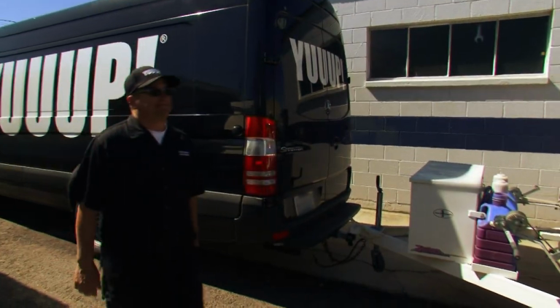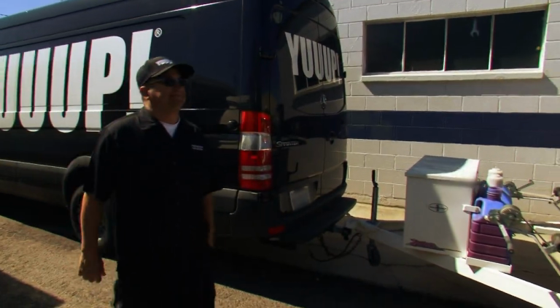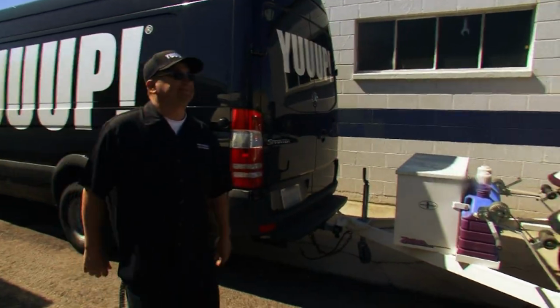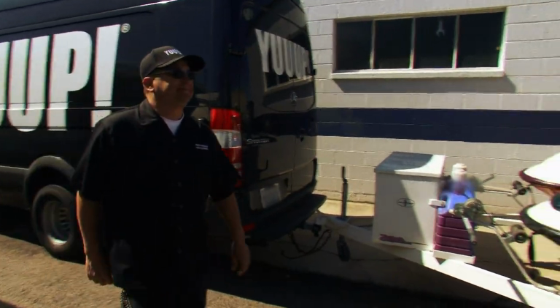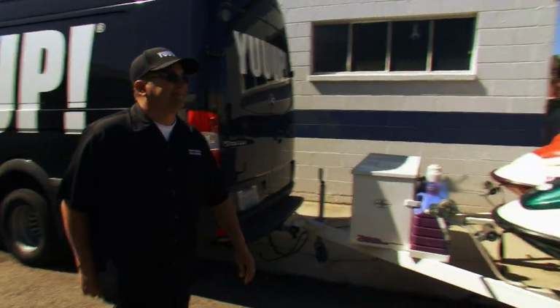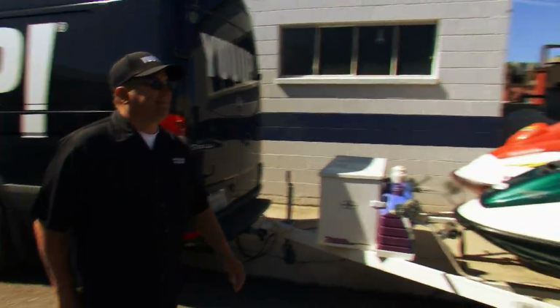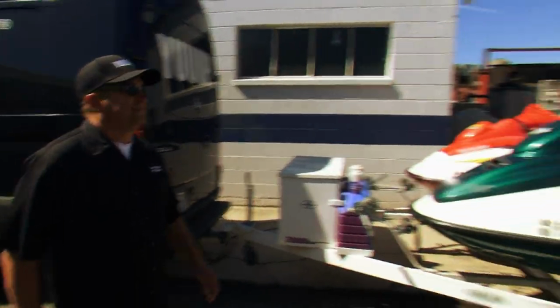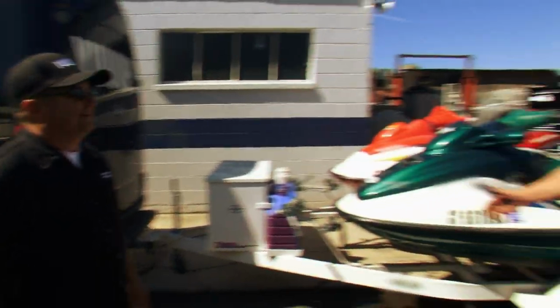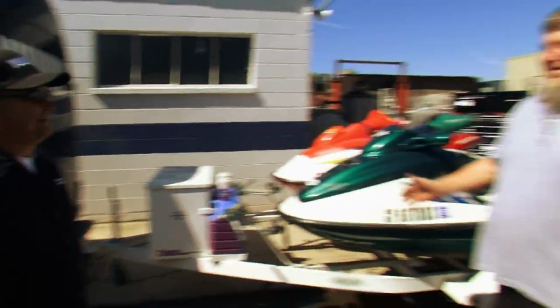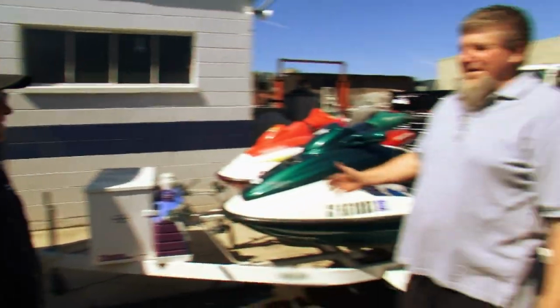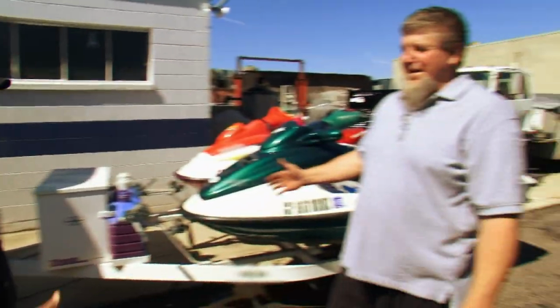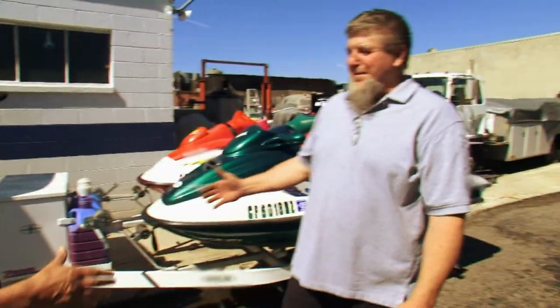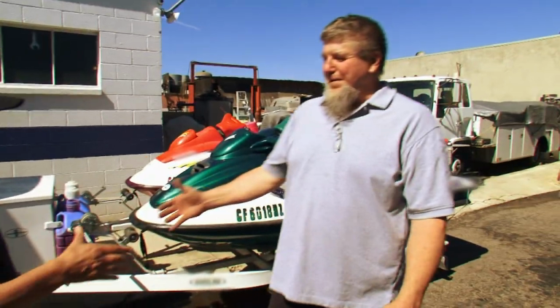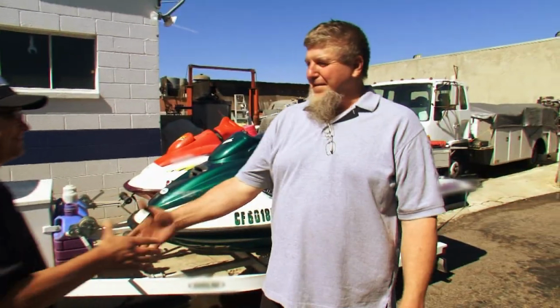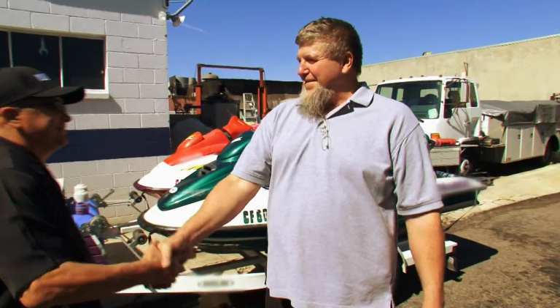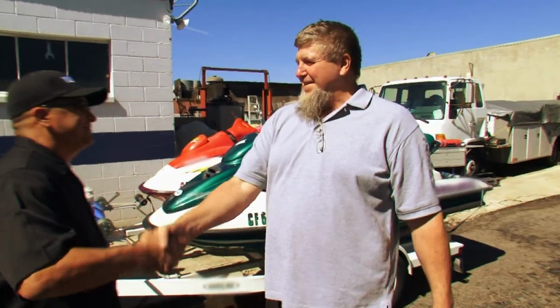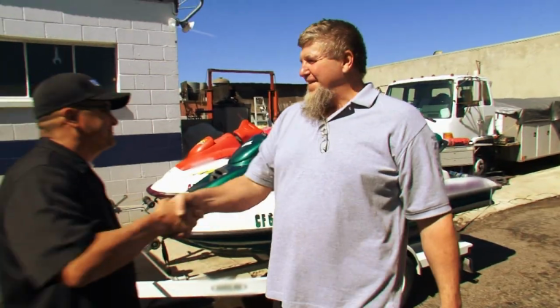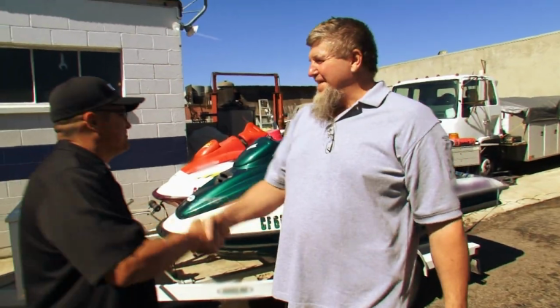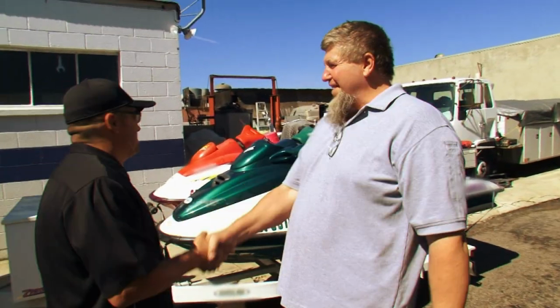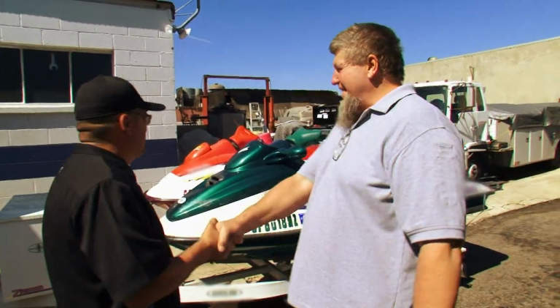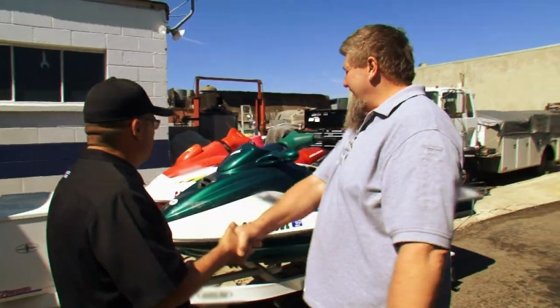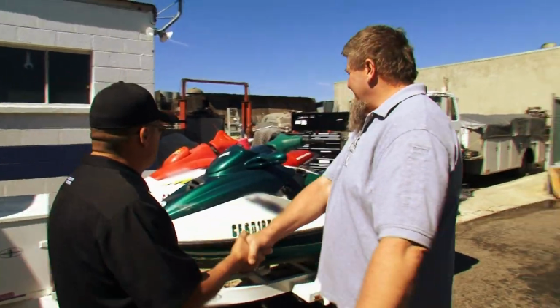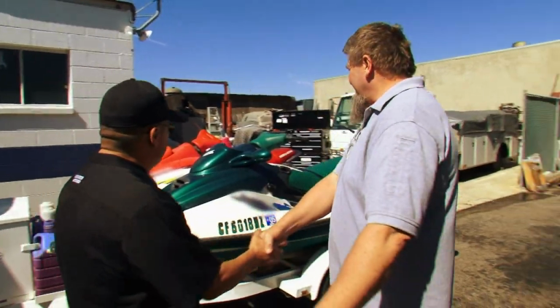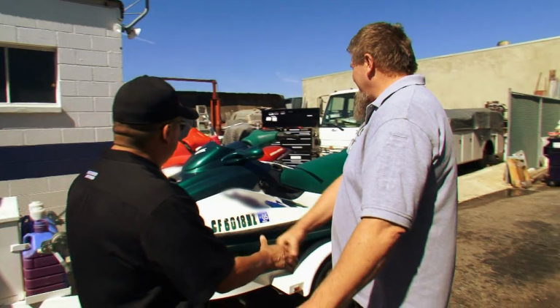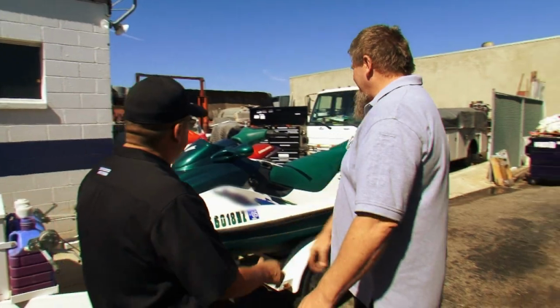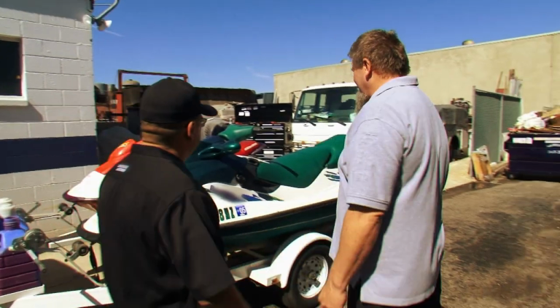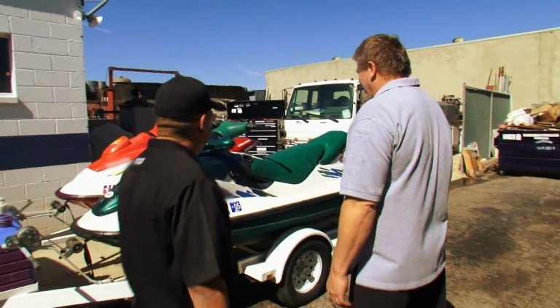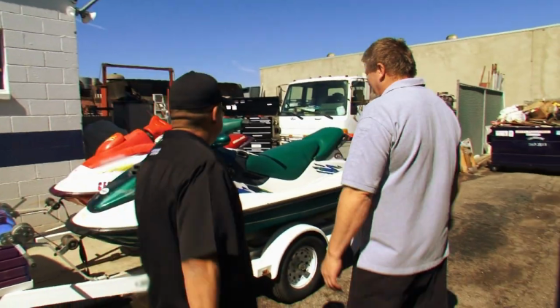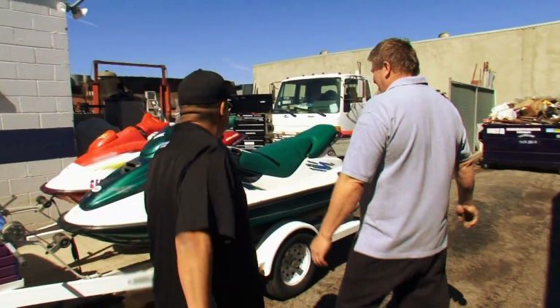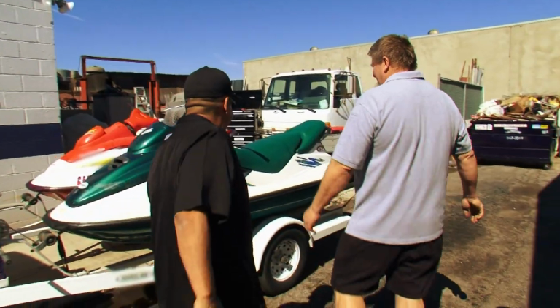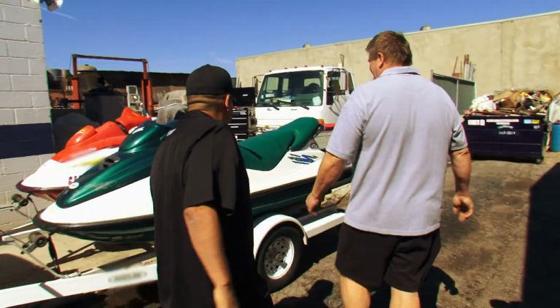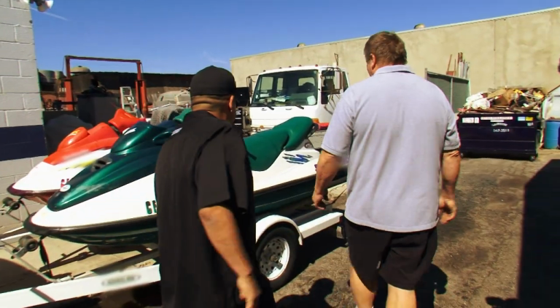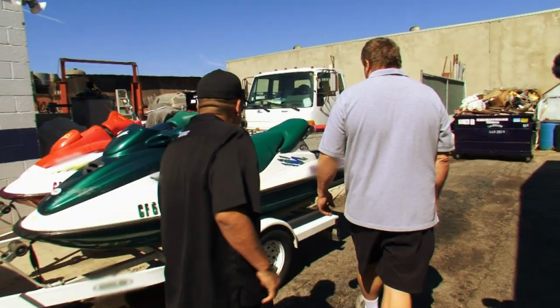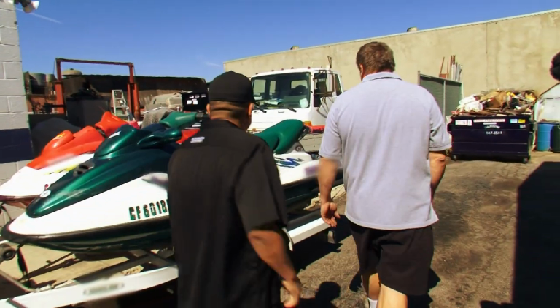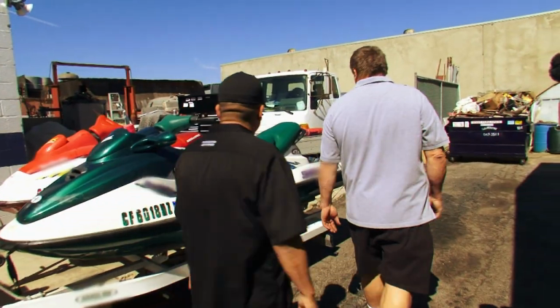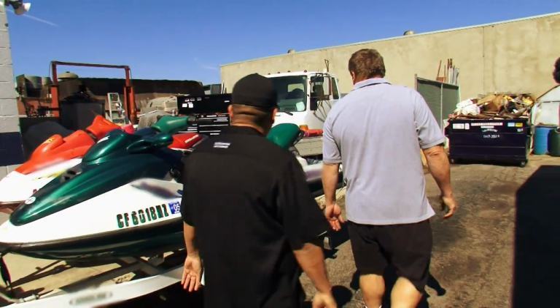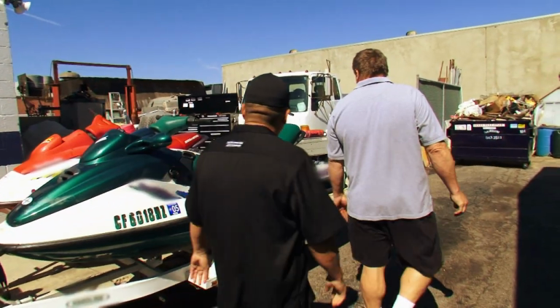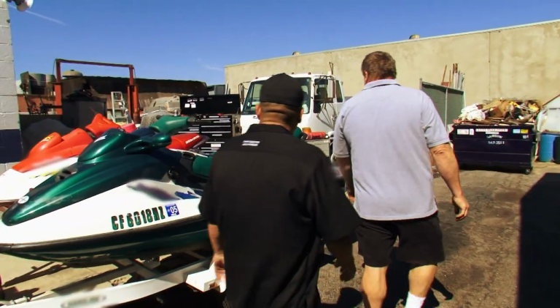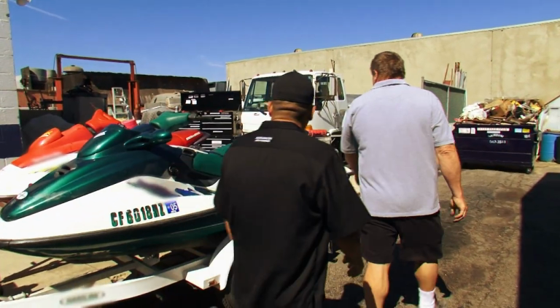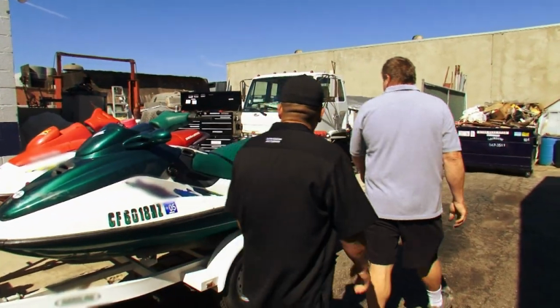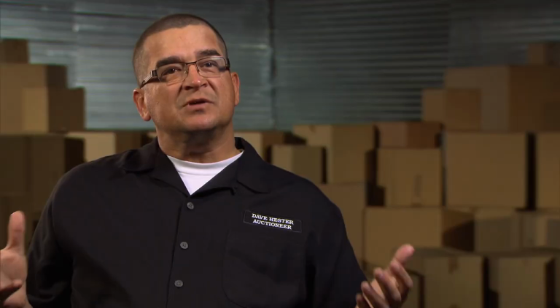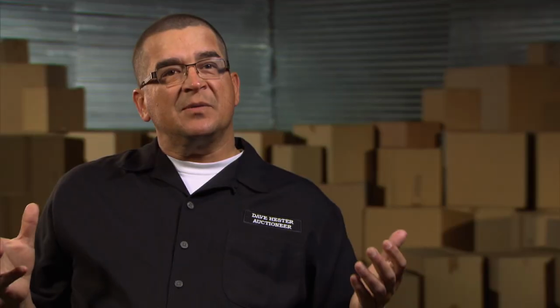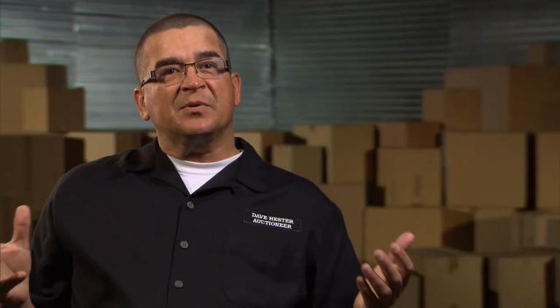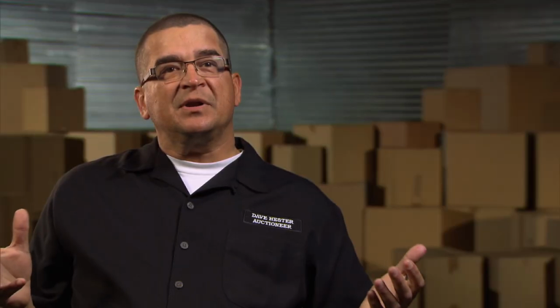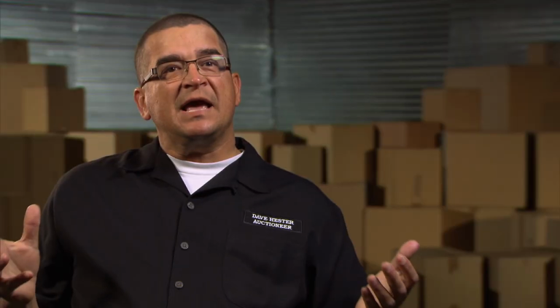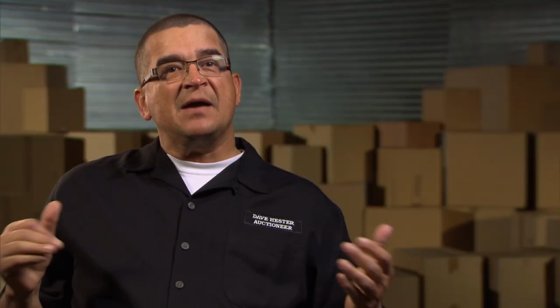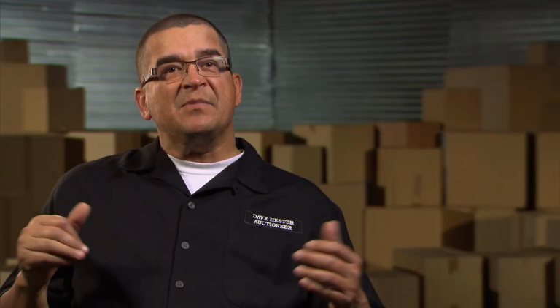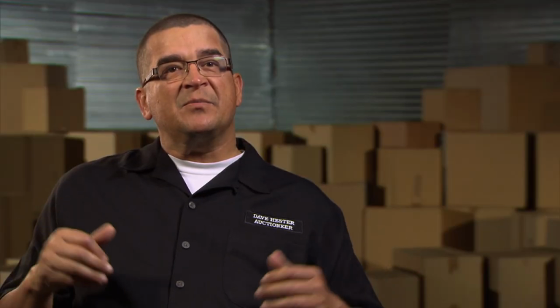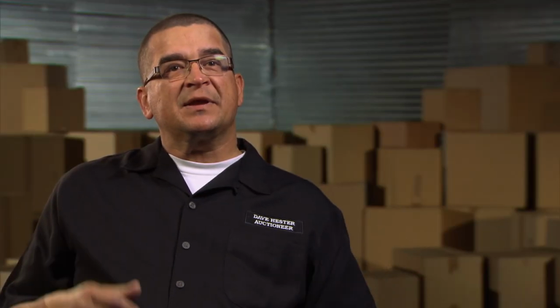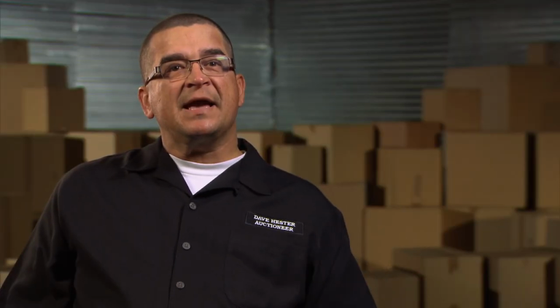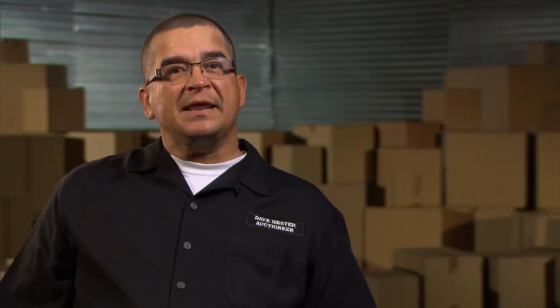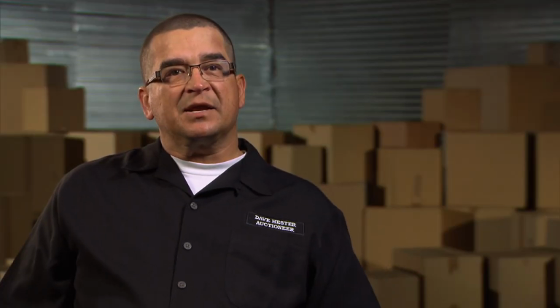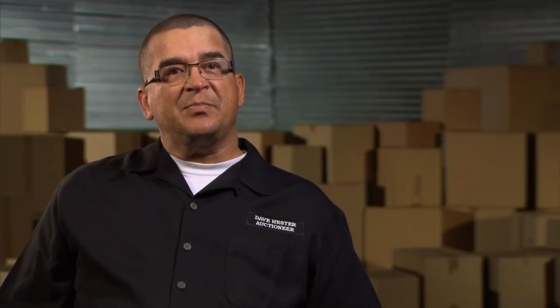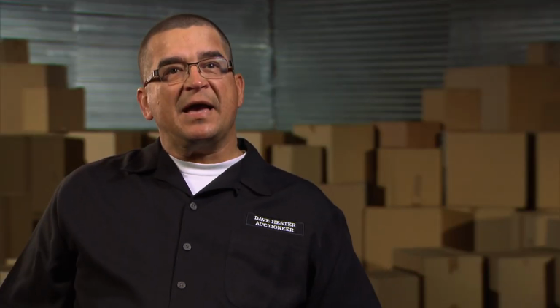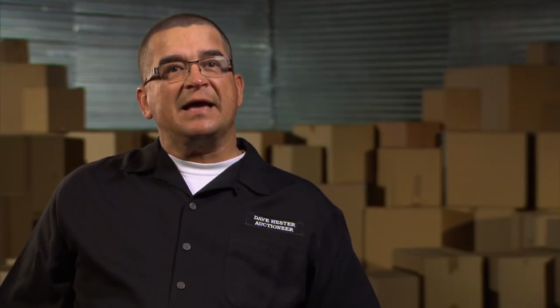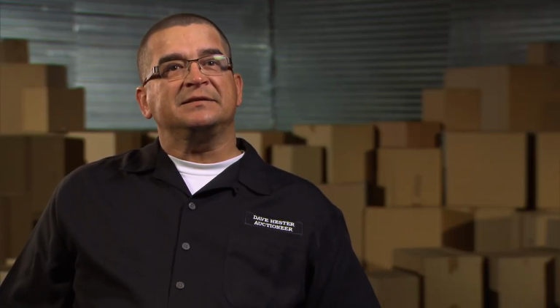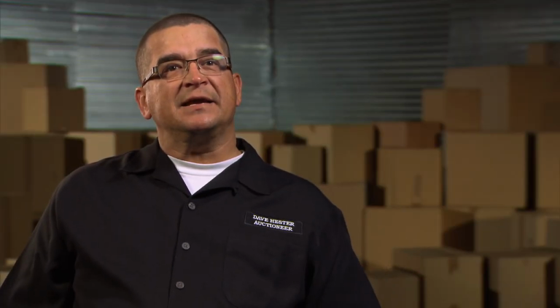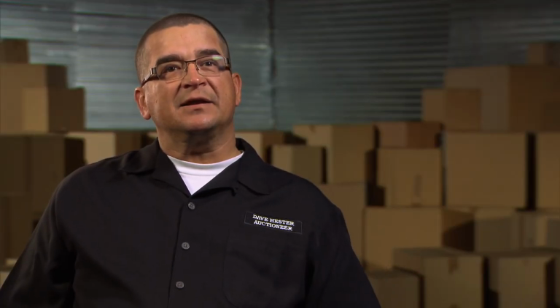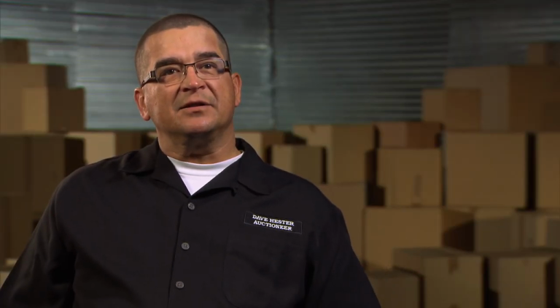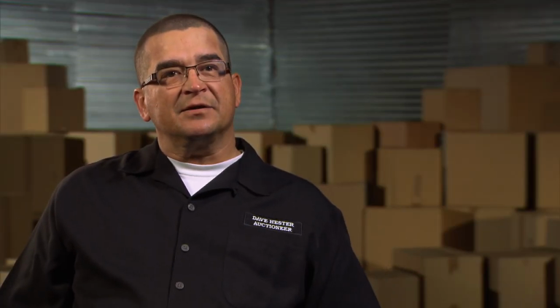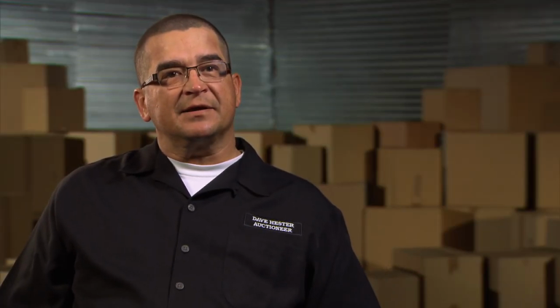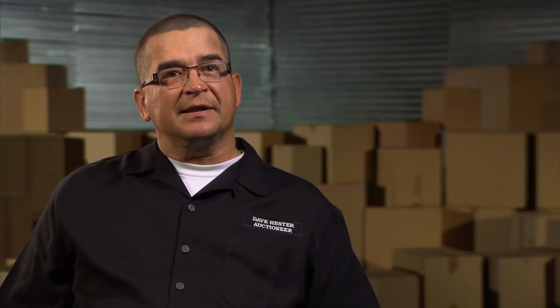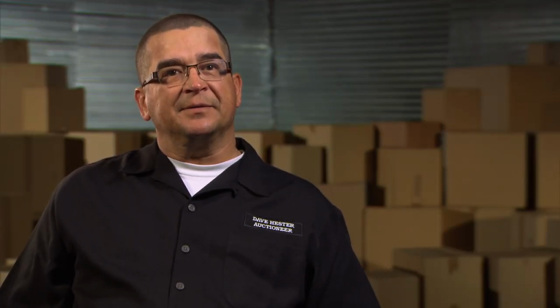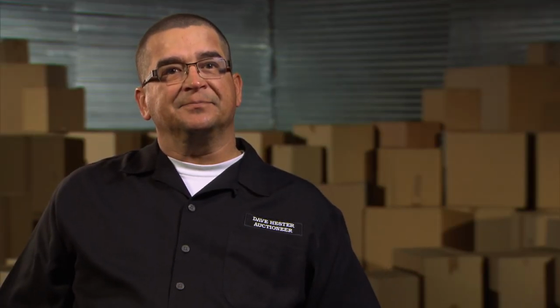What'd you get me into now, bro? What's going on, Pat? I know these jet skis need some work, so I'm going to have my mechanic, Pat, take a look at them.